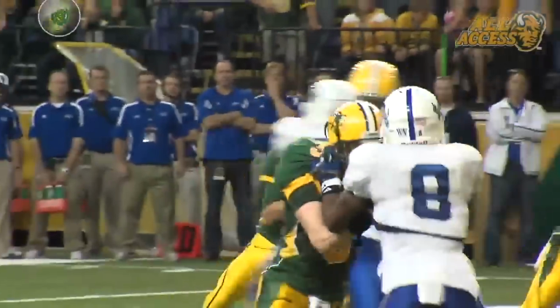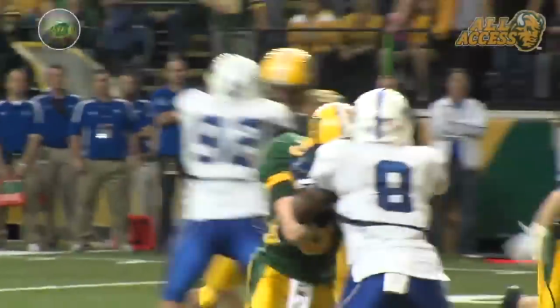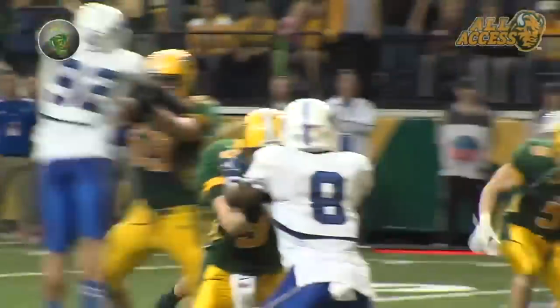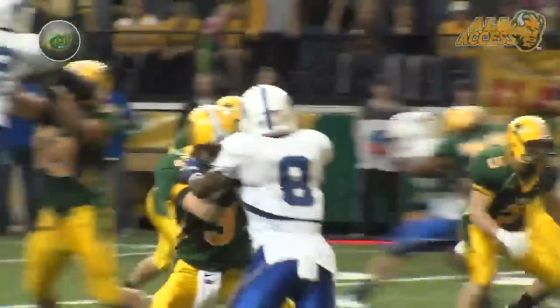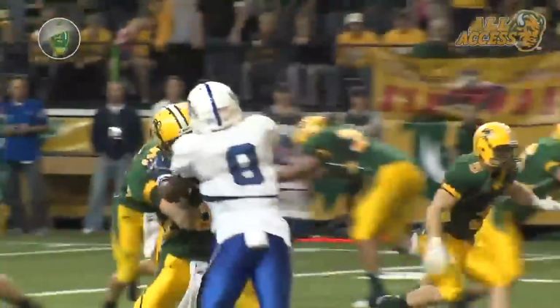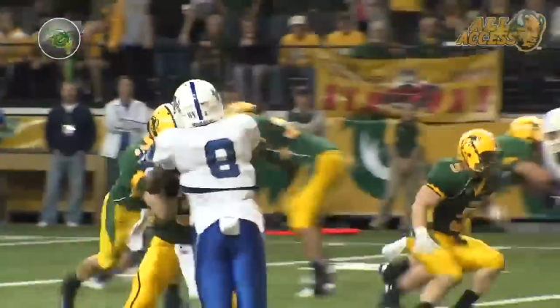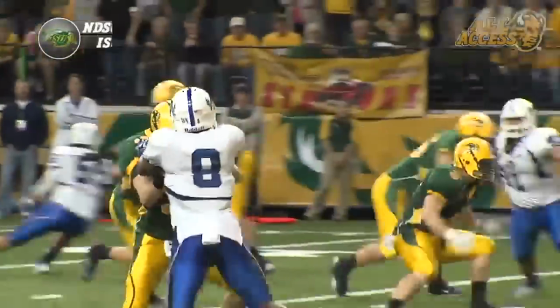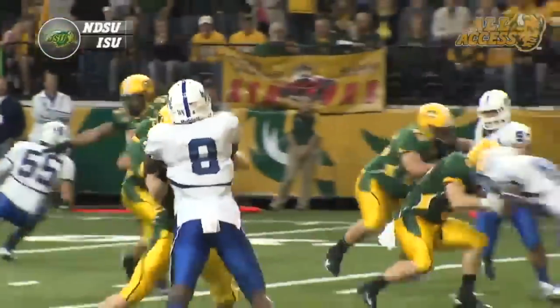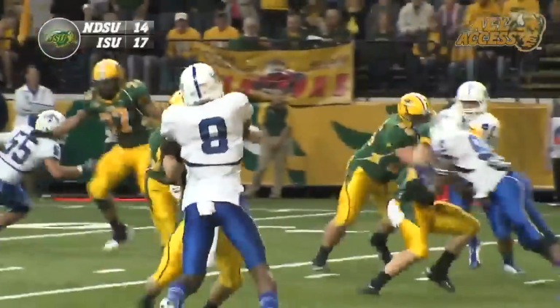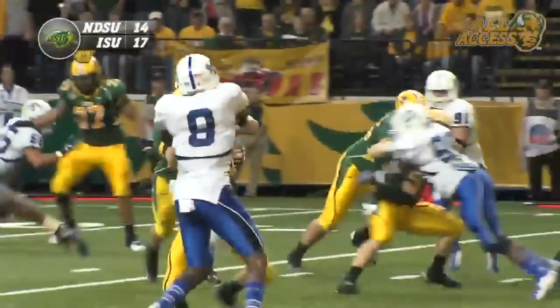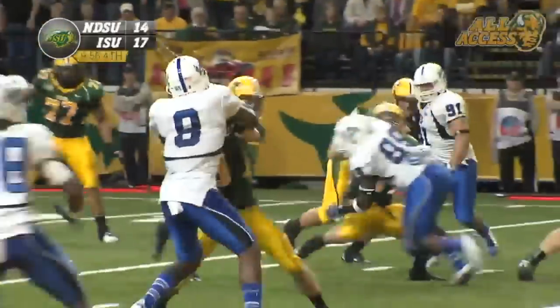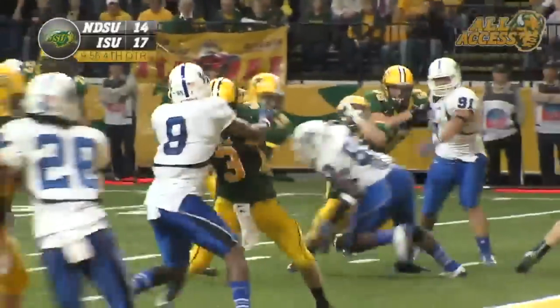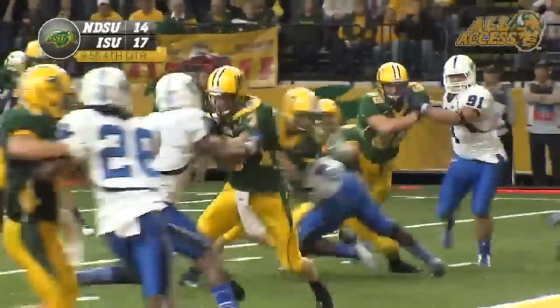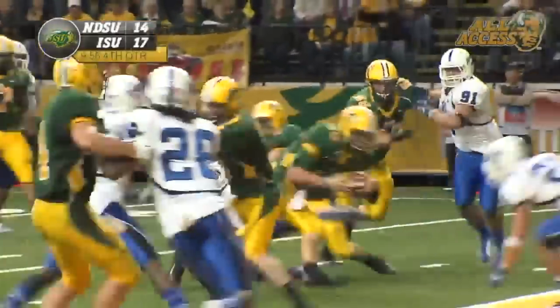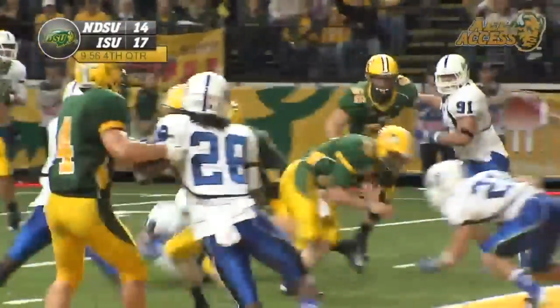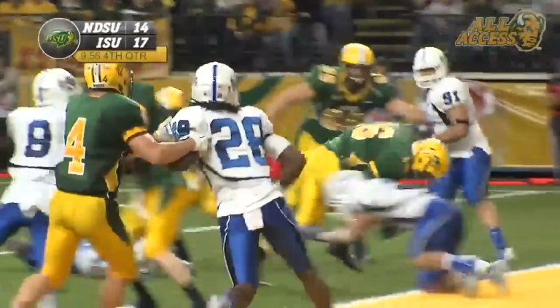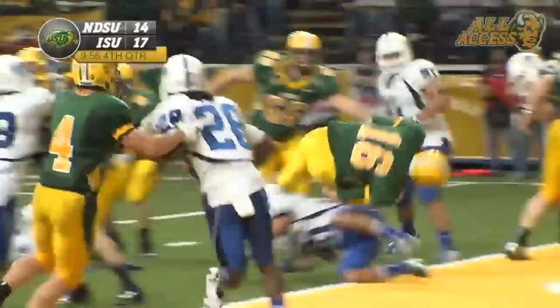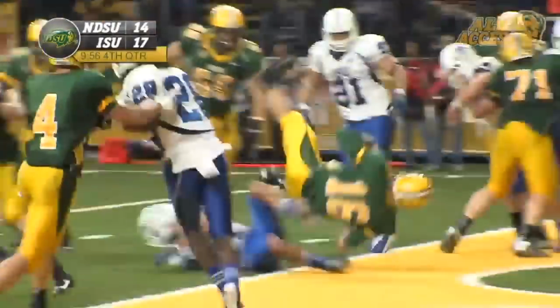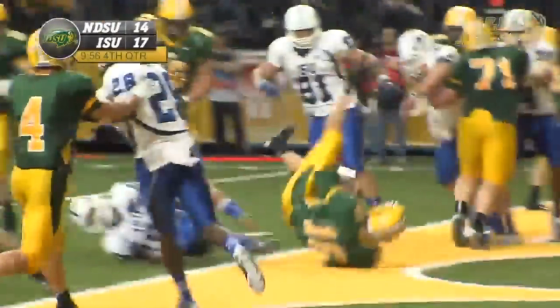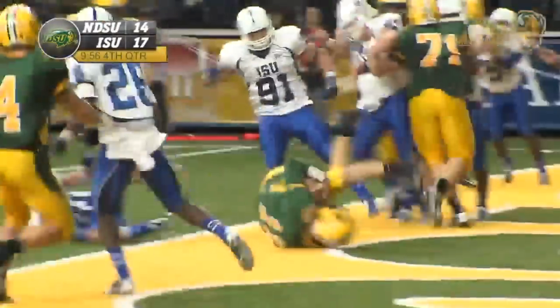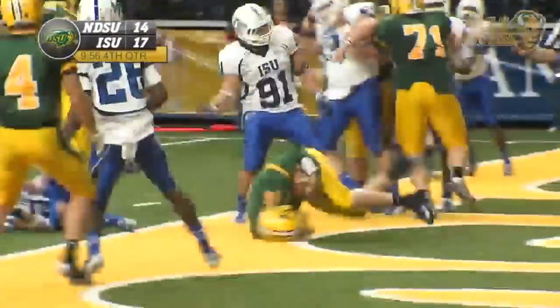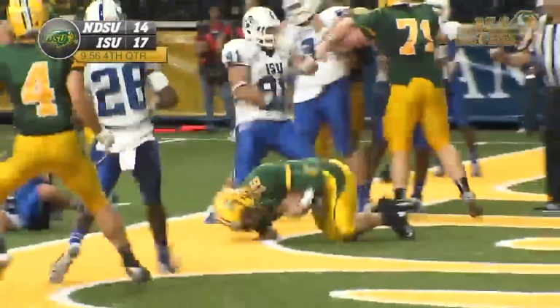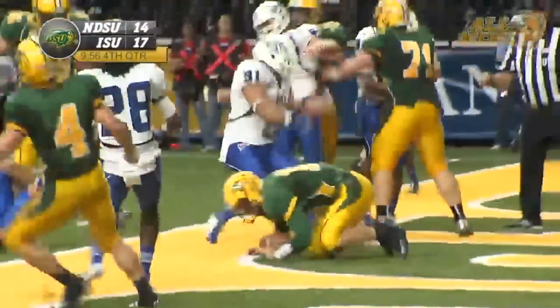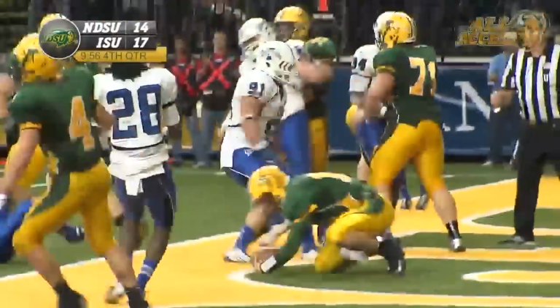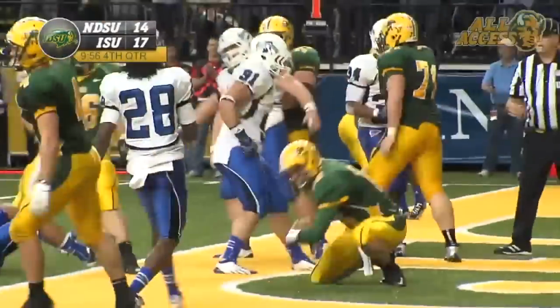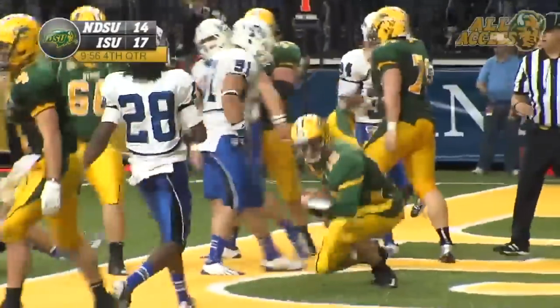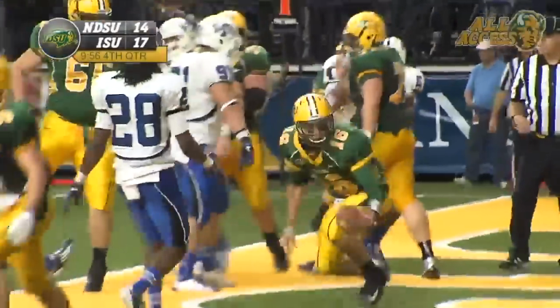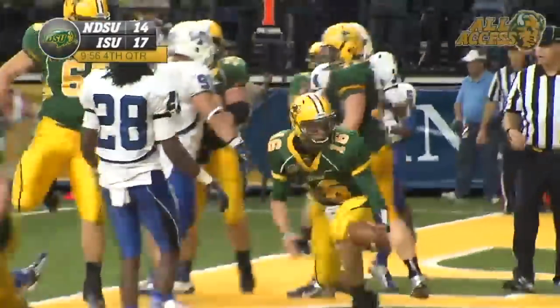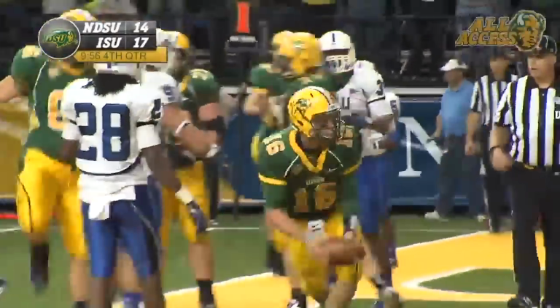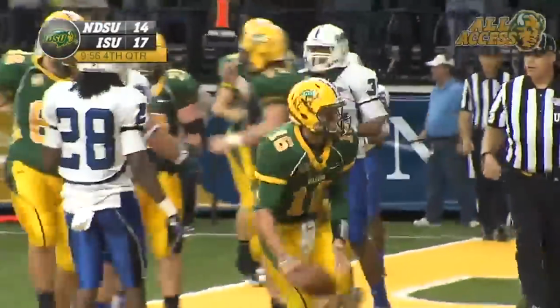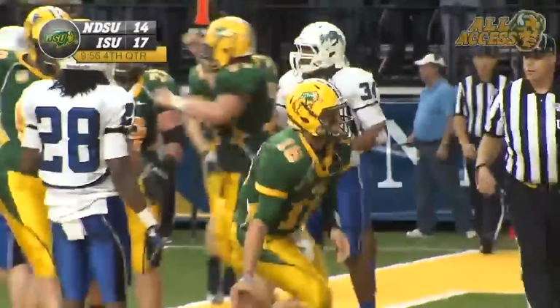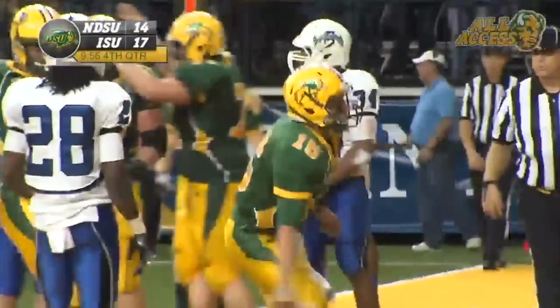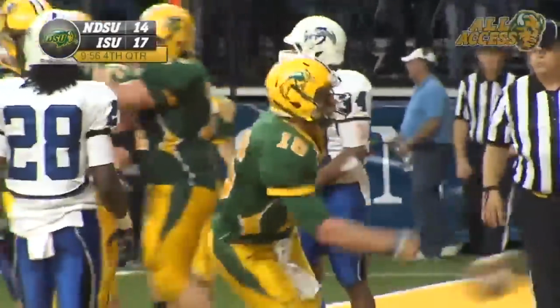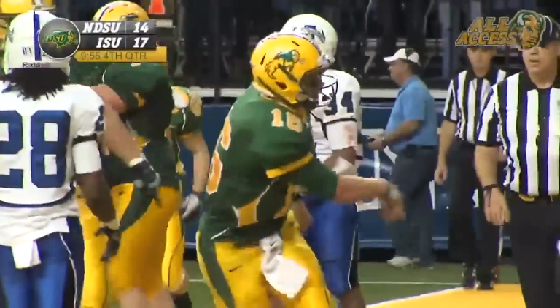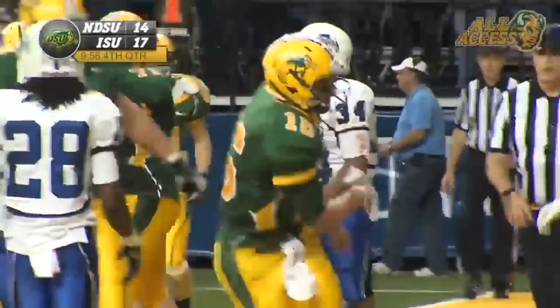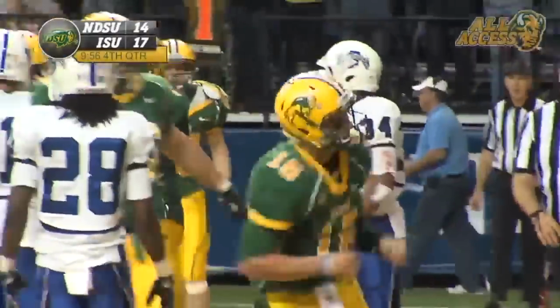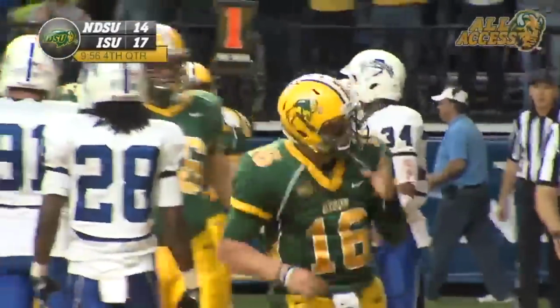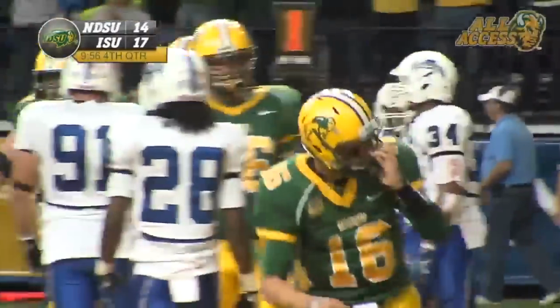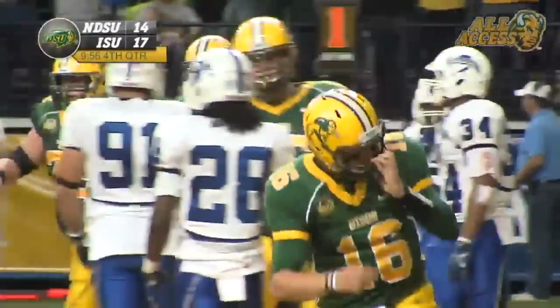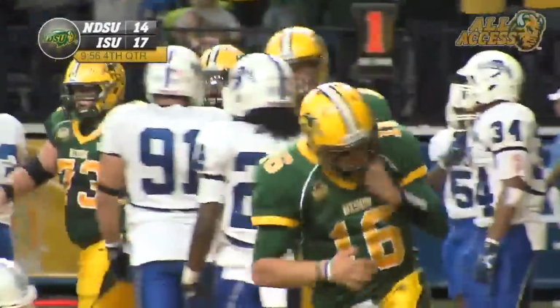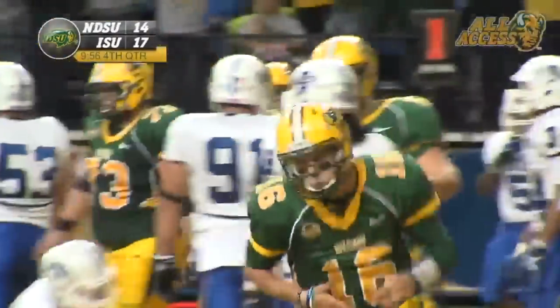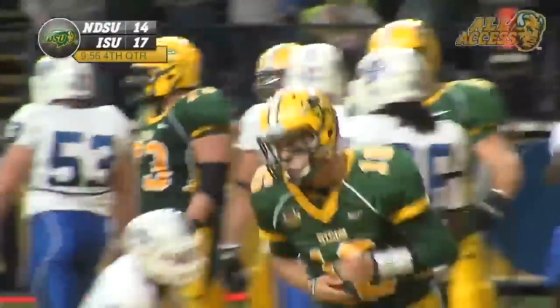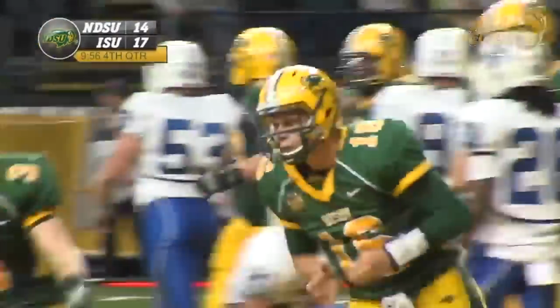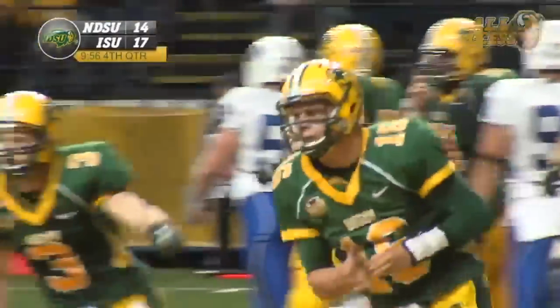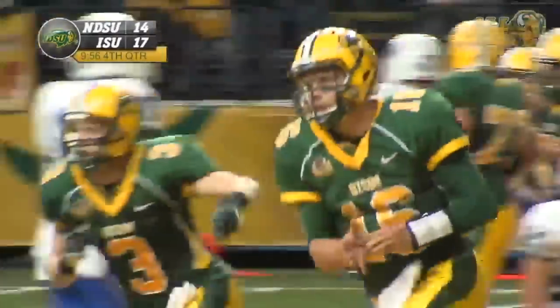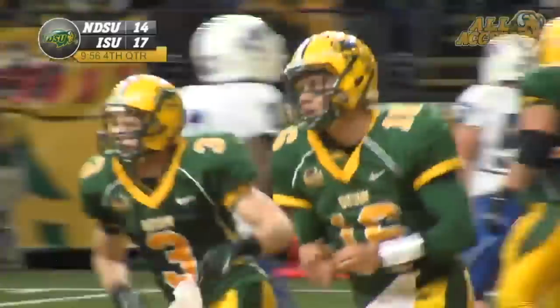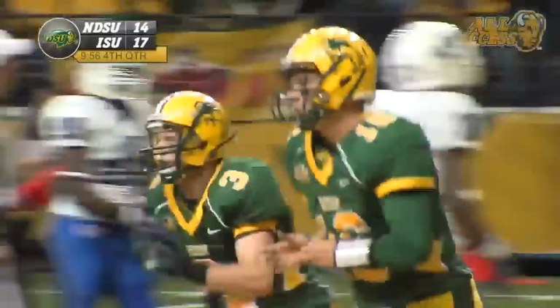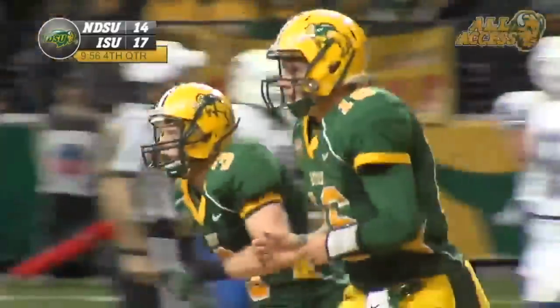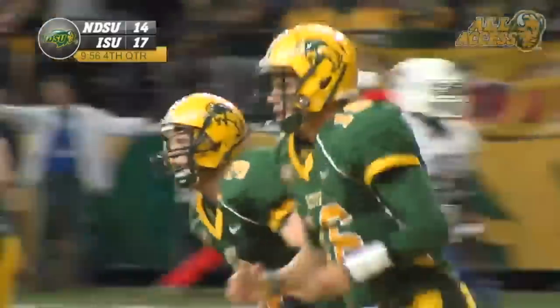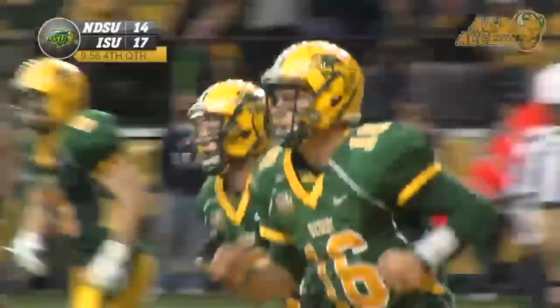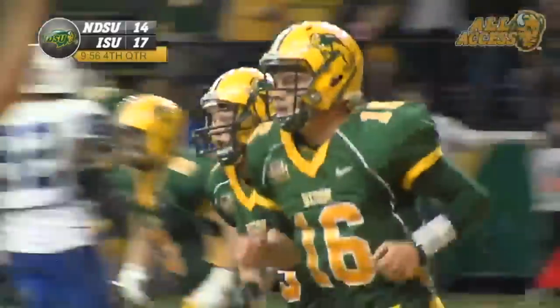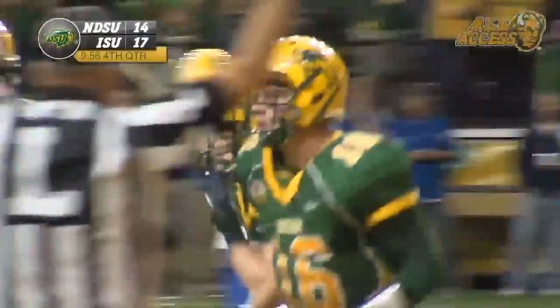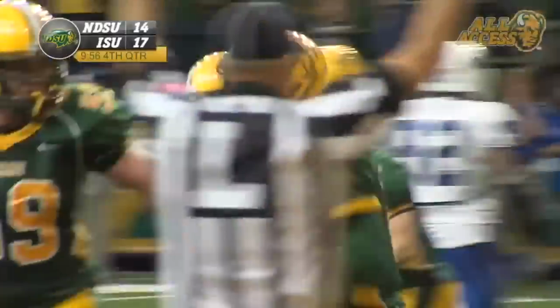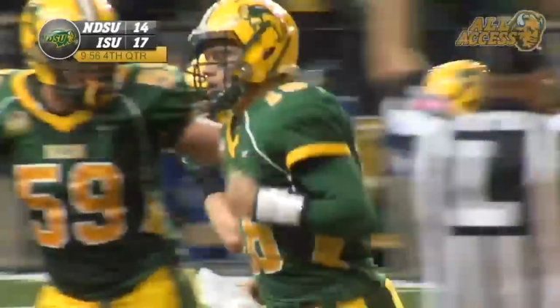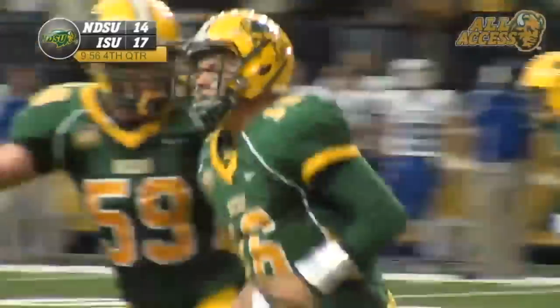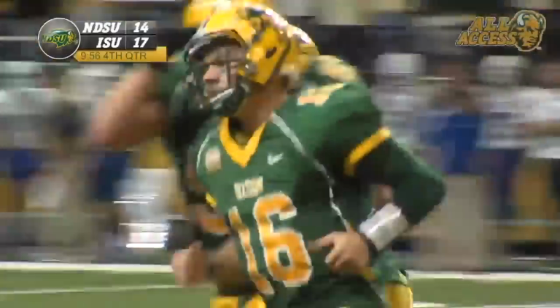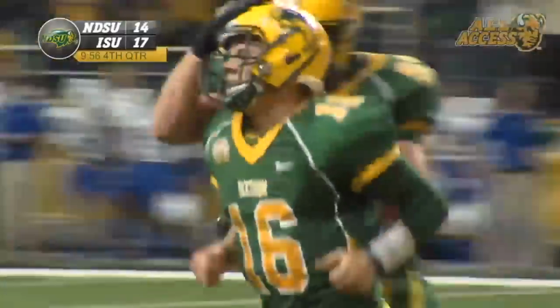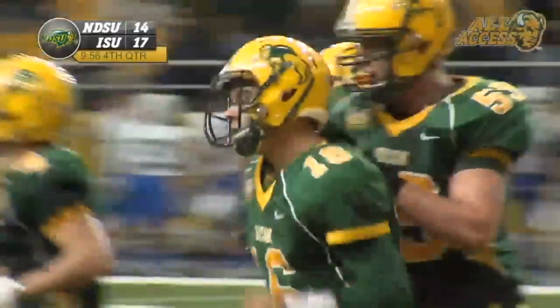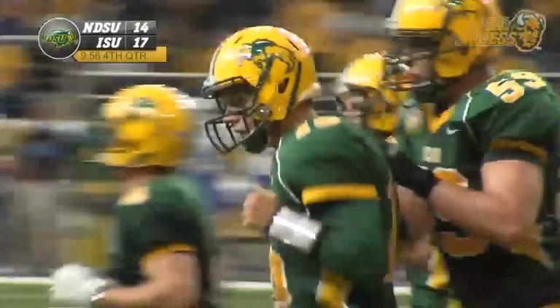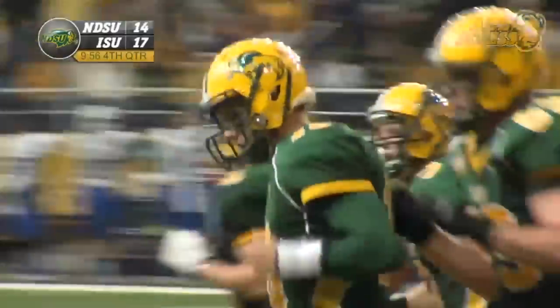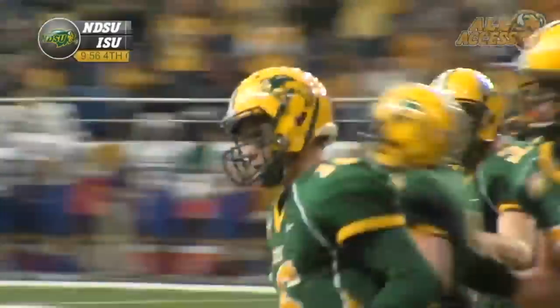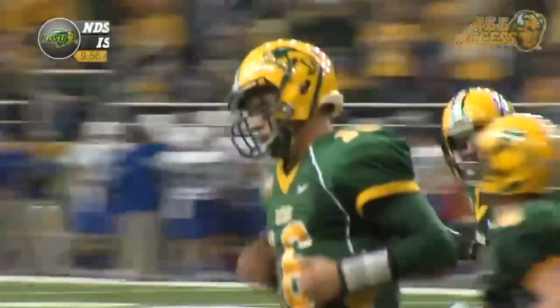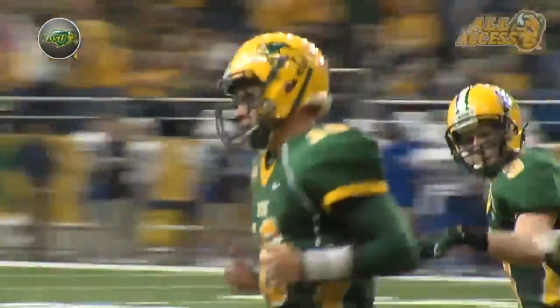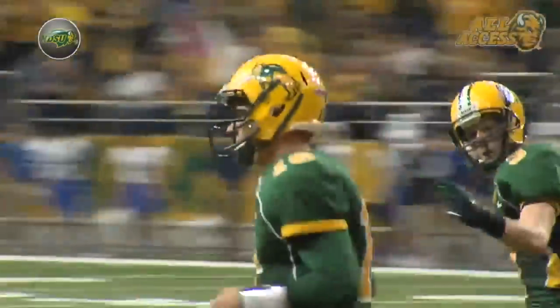Out of the shotgun — Jensen, quarterback draw. Untouched. In for the two-point play. What a gutsy call!